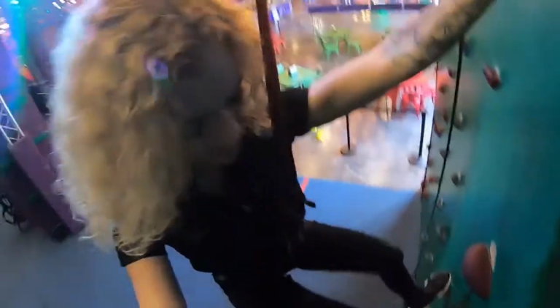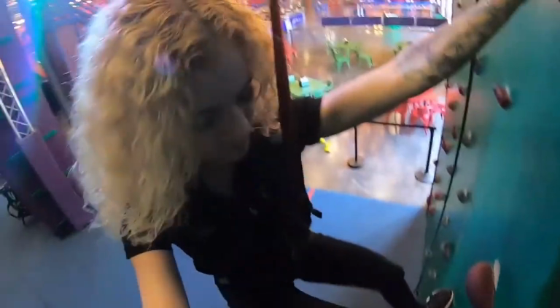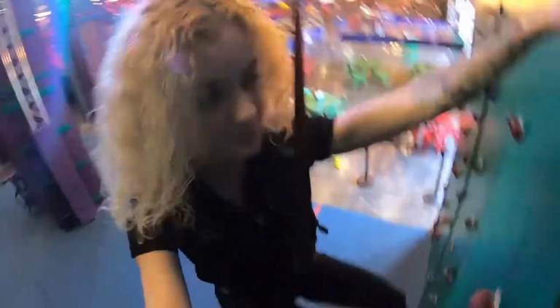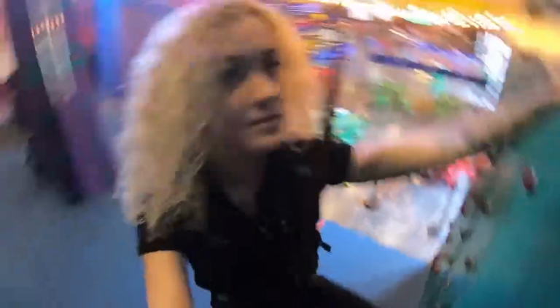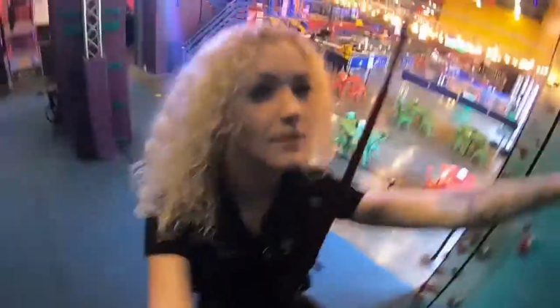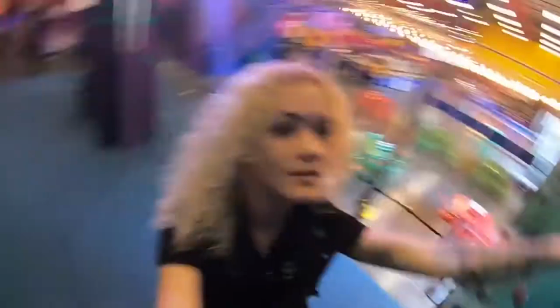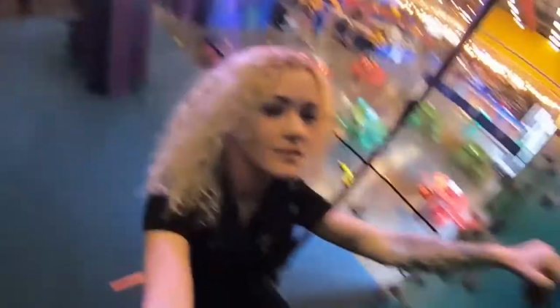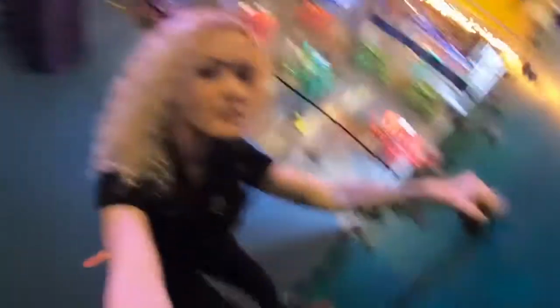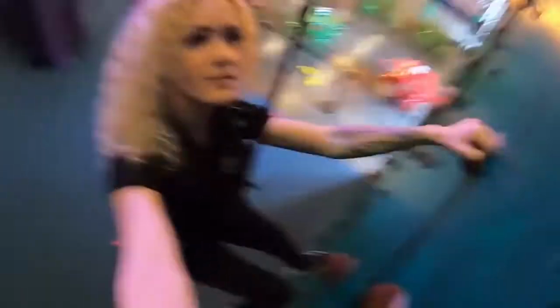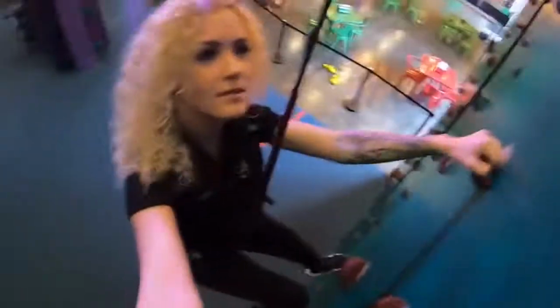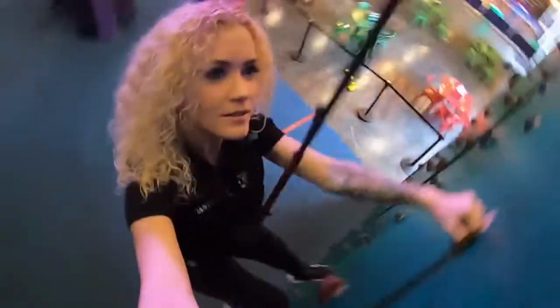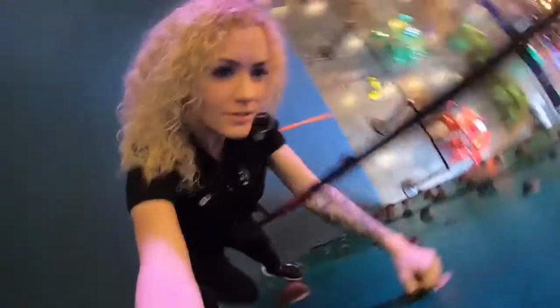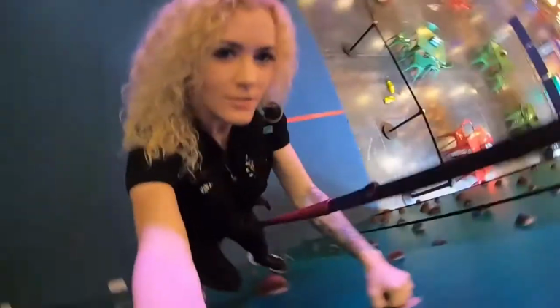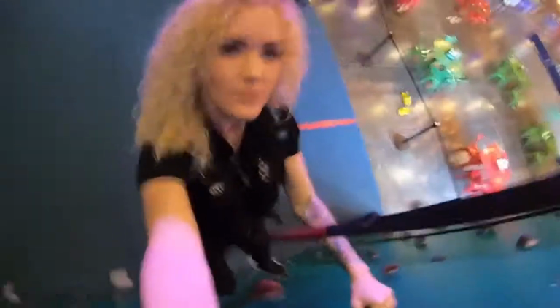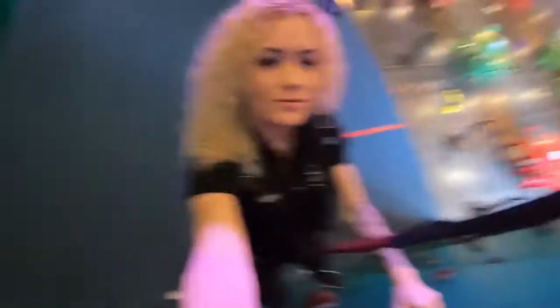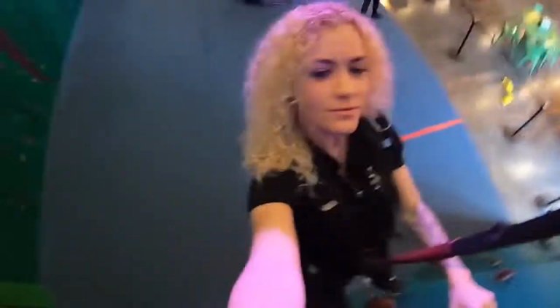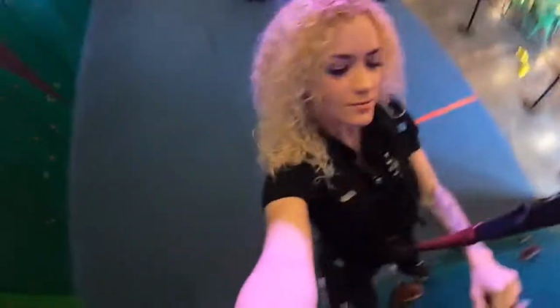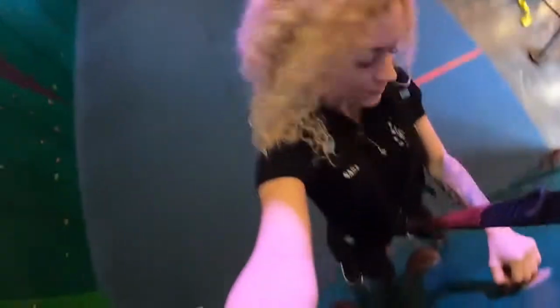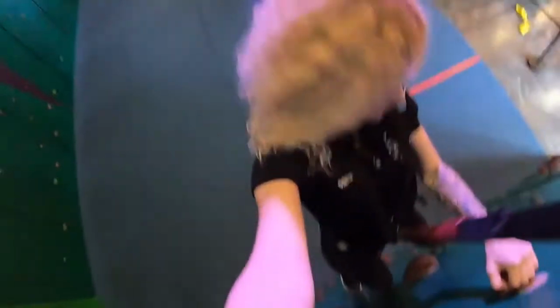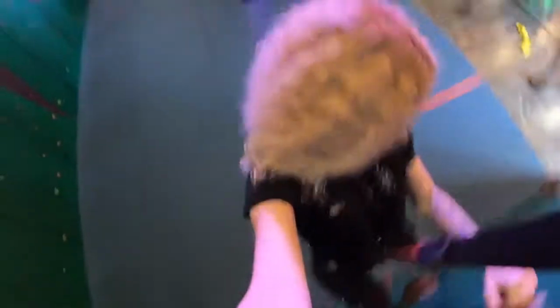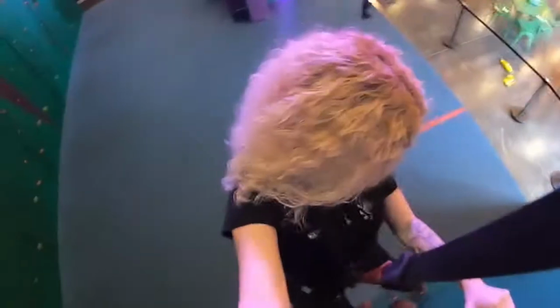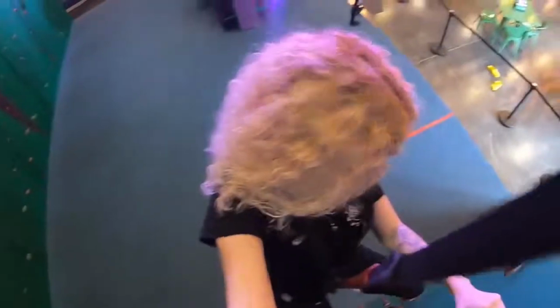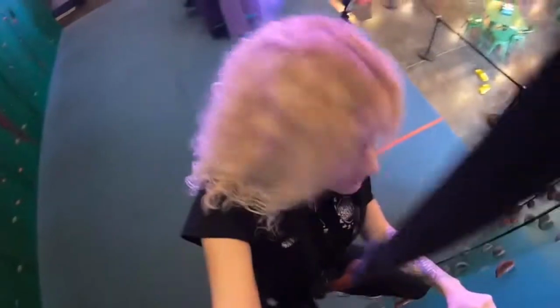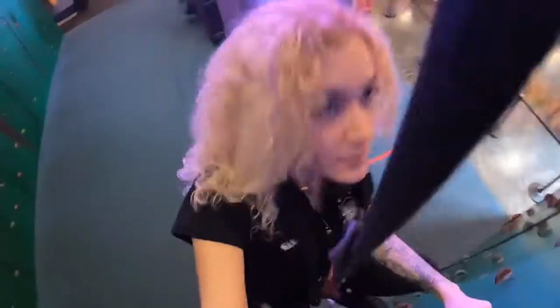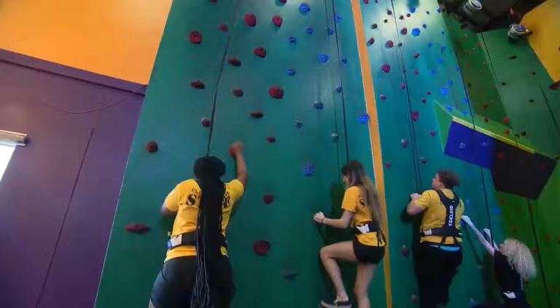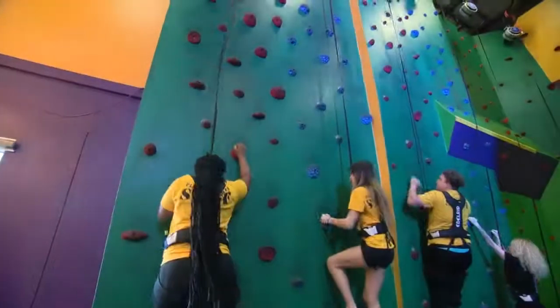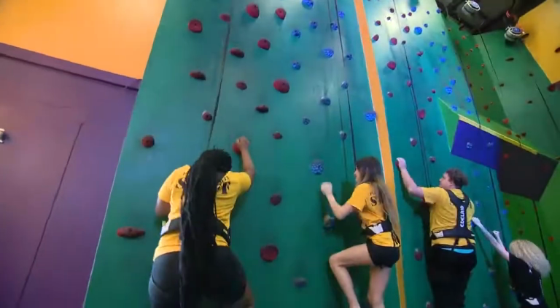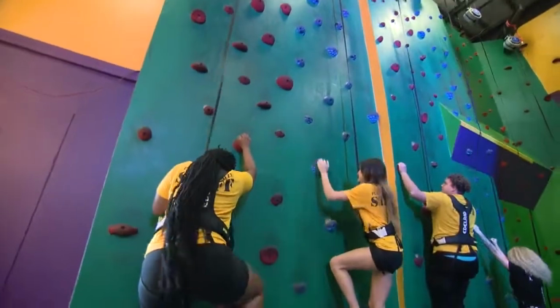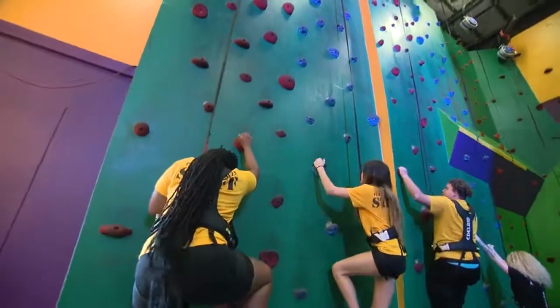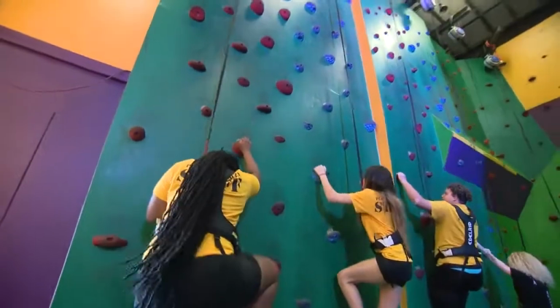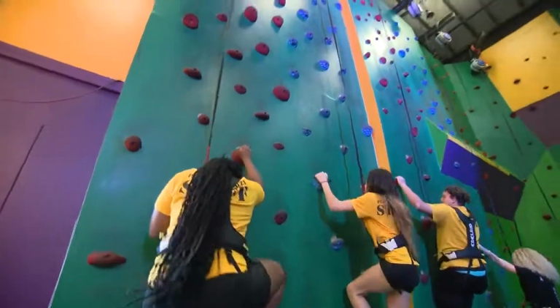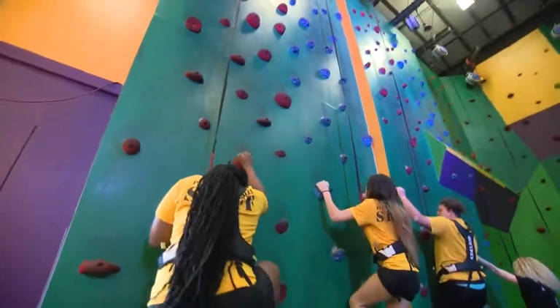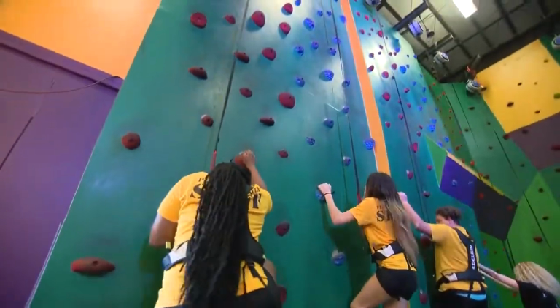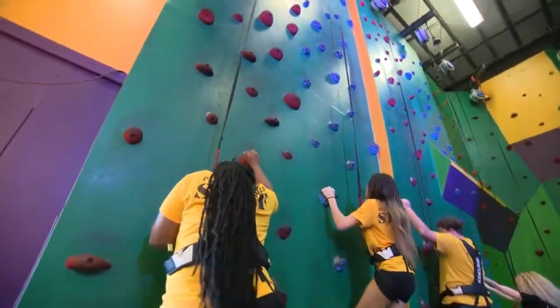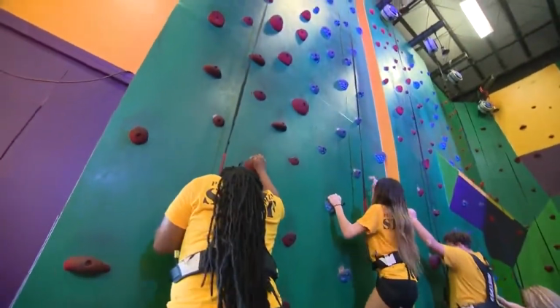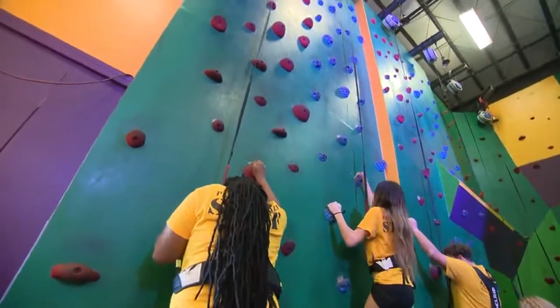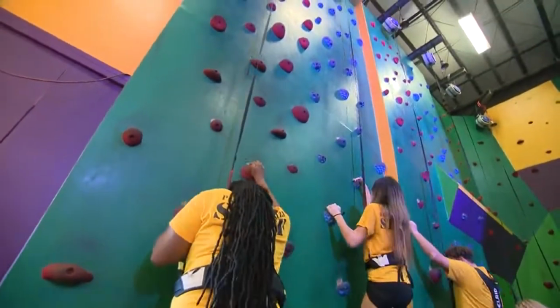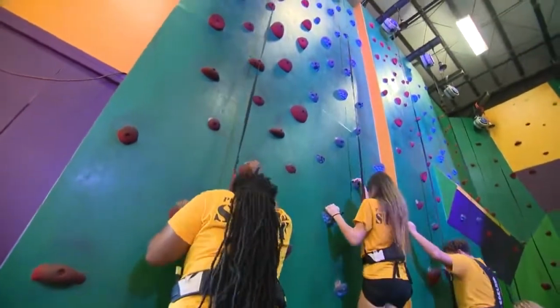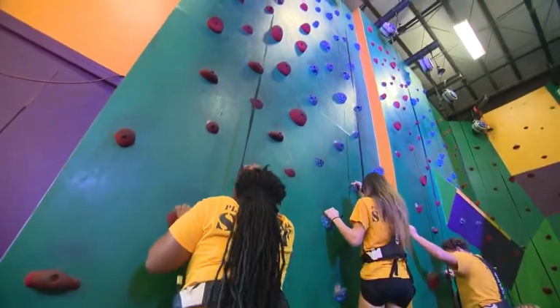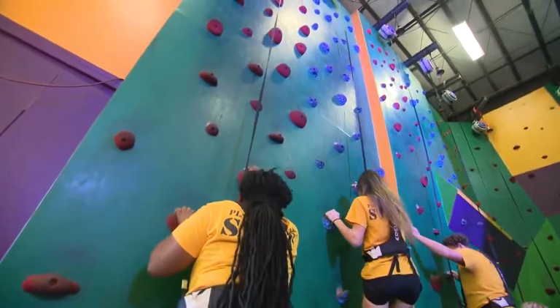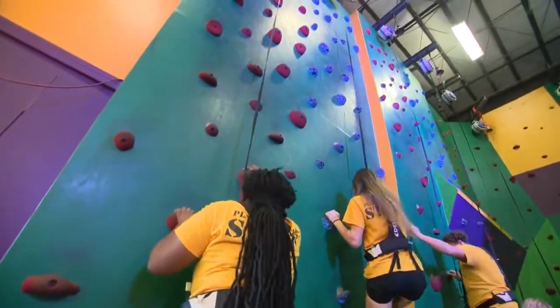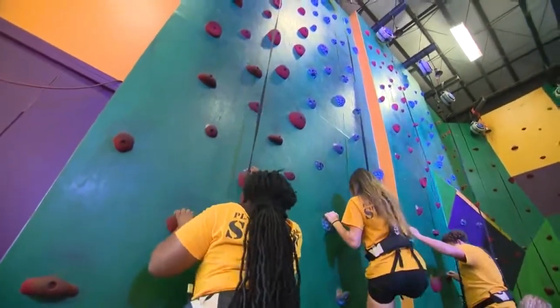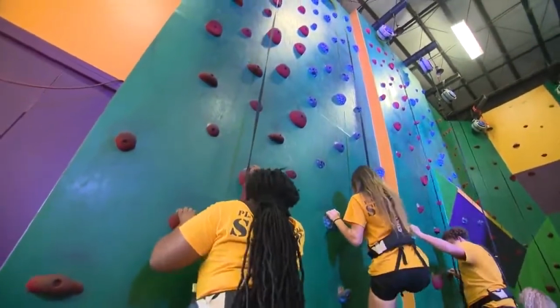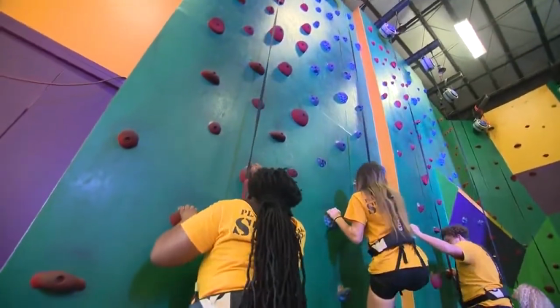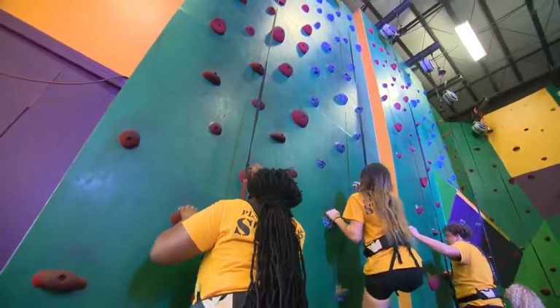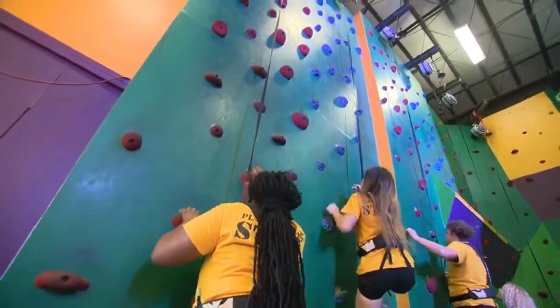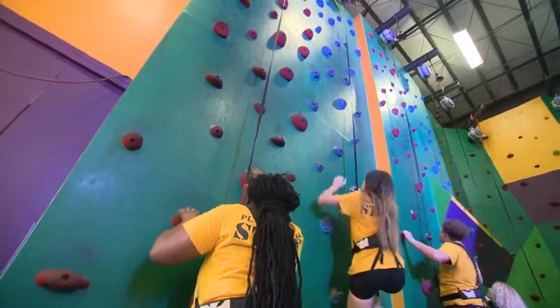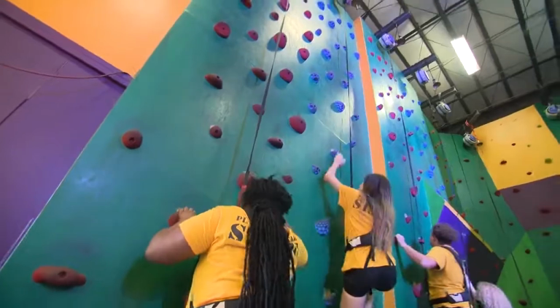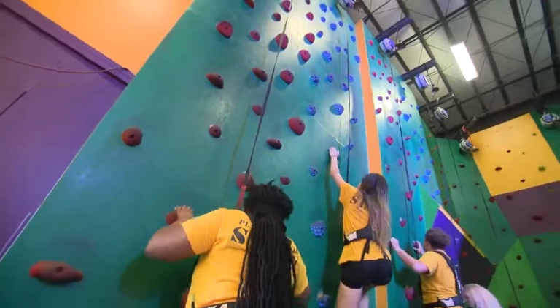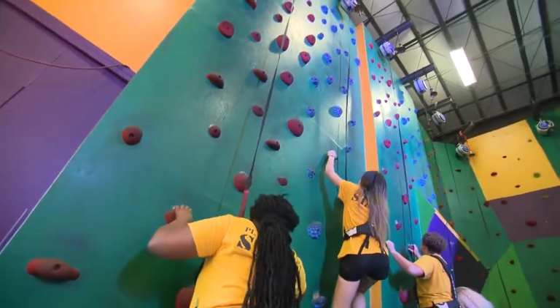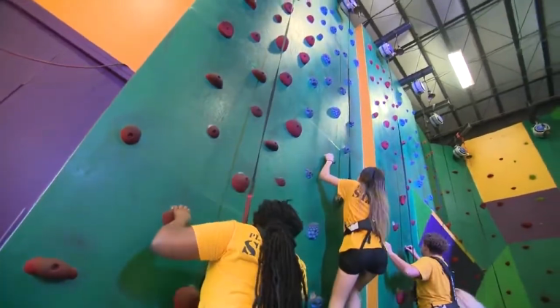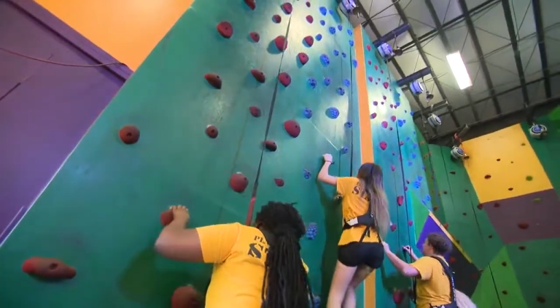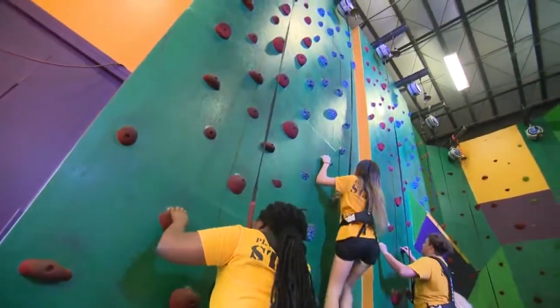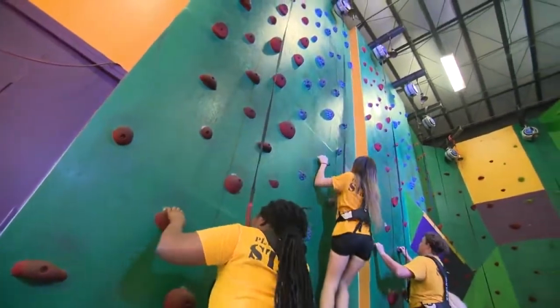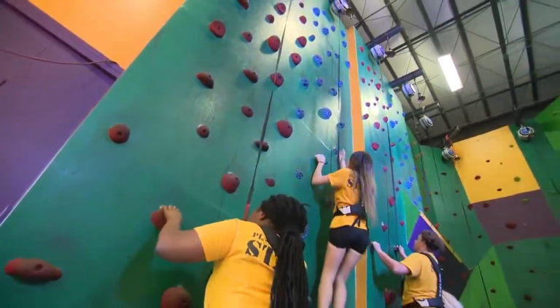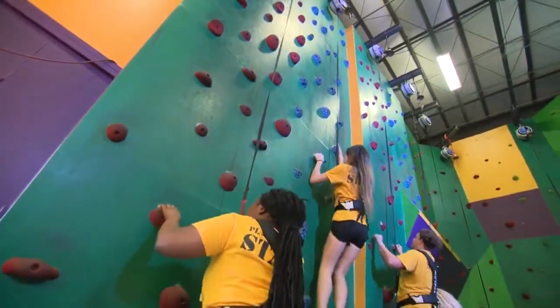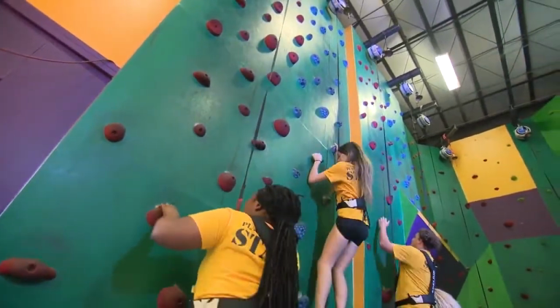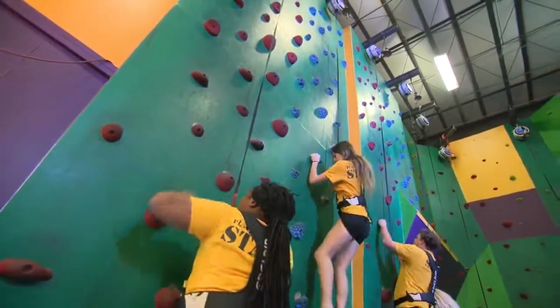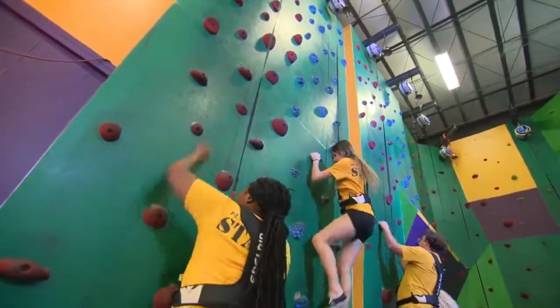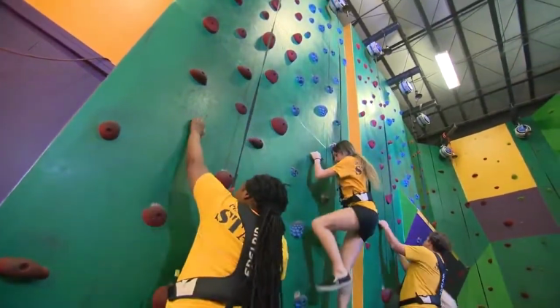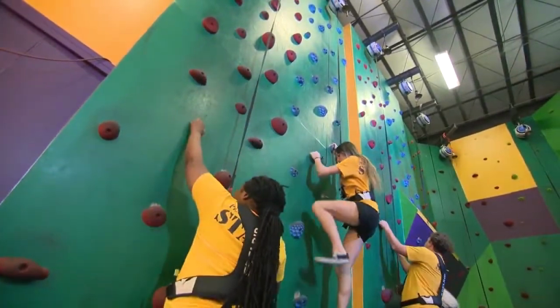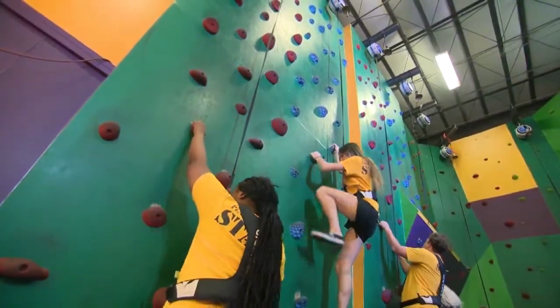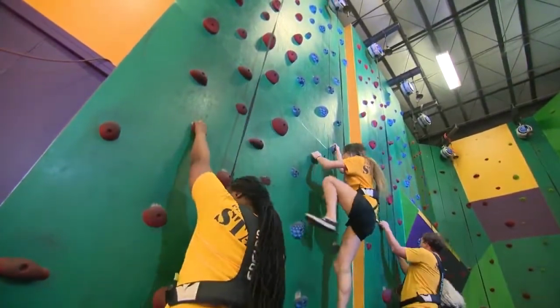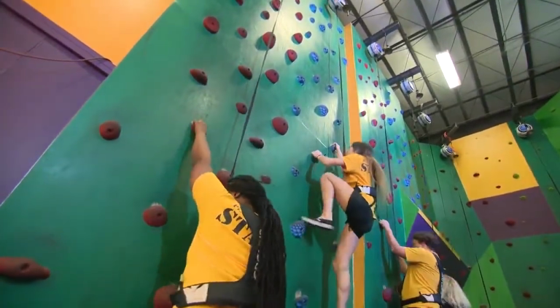What kind of workout will they get doing a rock wall climb? They're going to get upper body, lower body, as well as working out those back muscles, trying to keep themselves harnessed up.